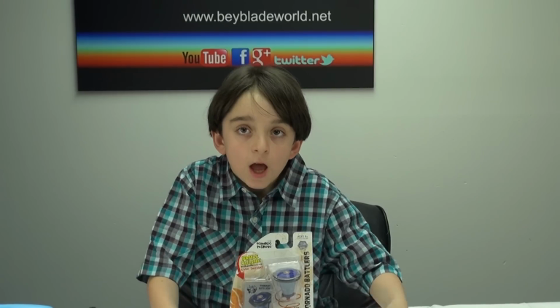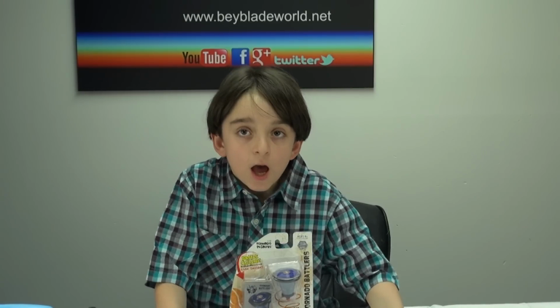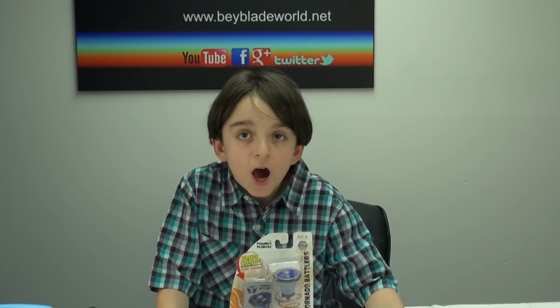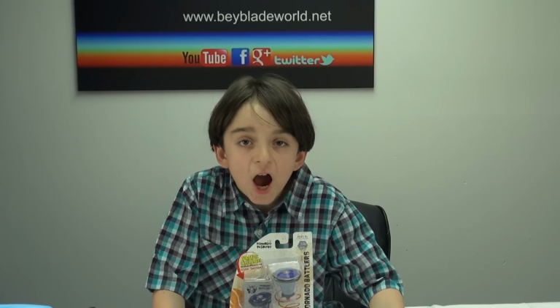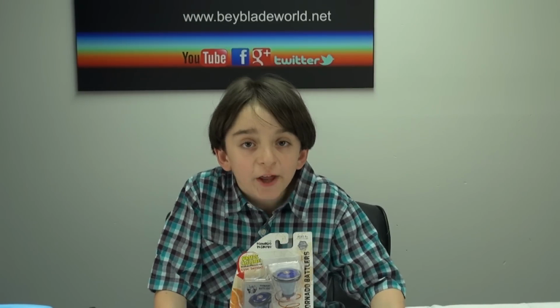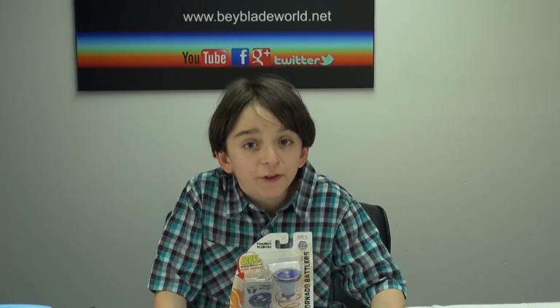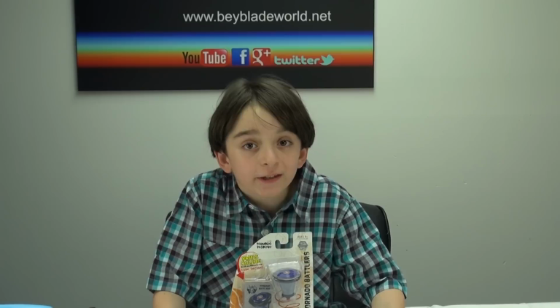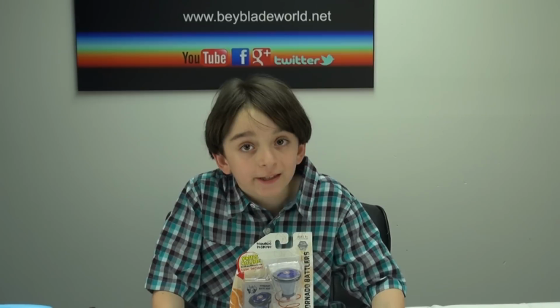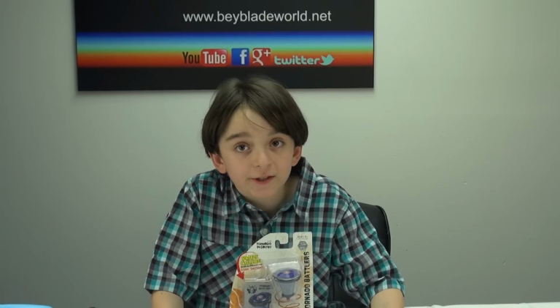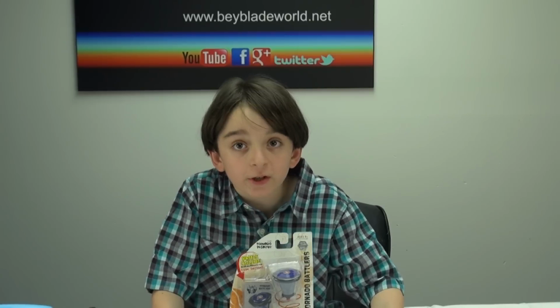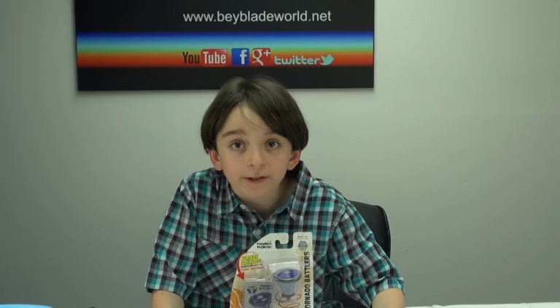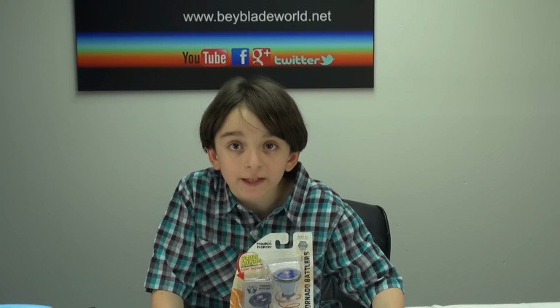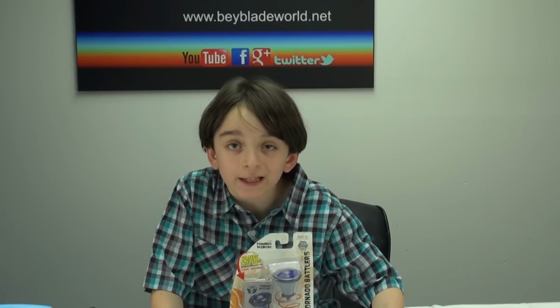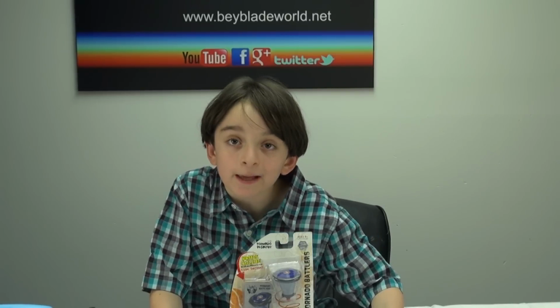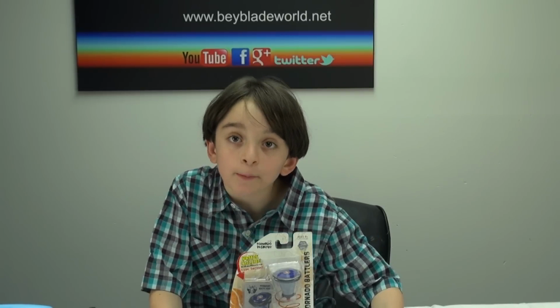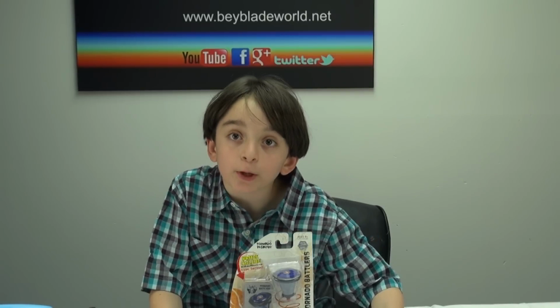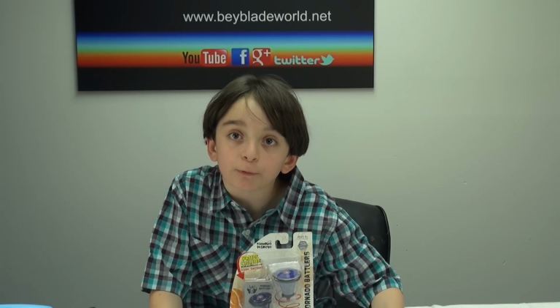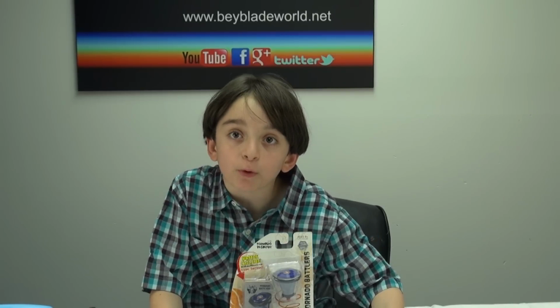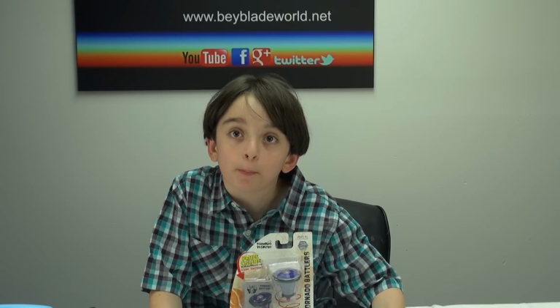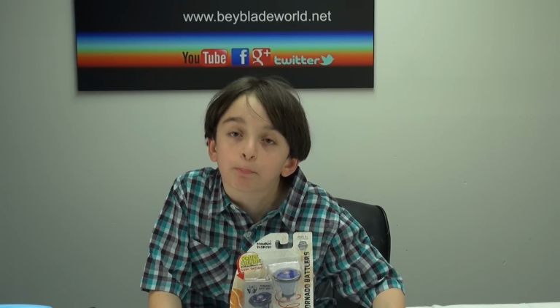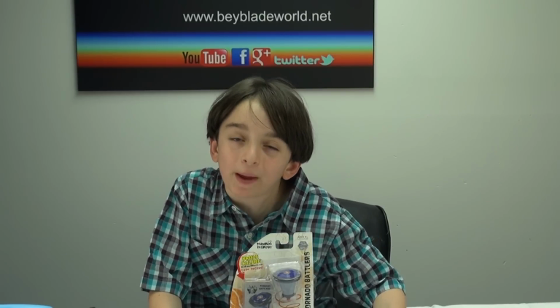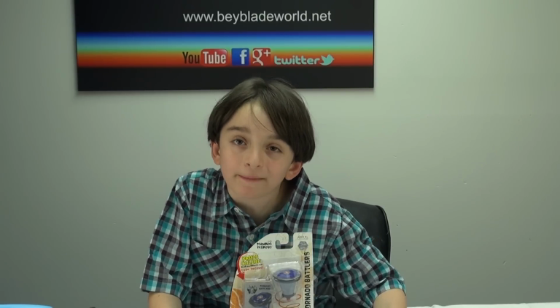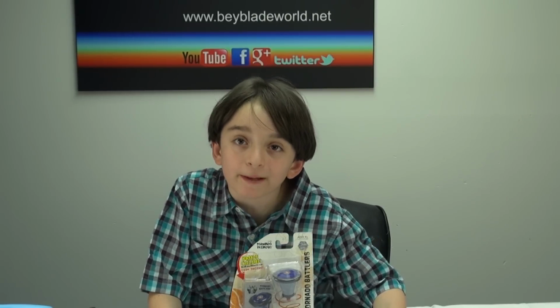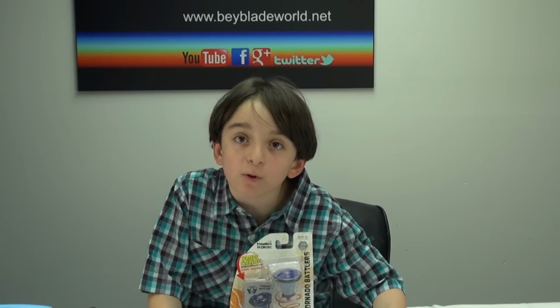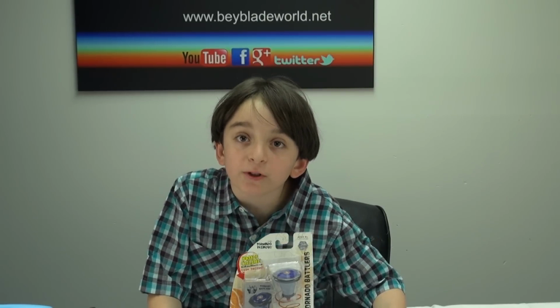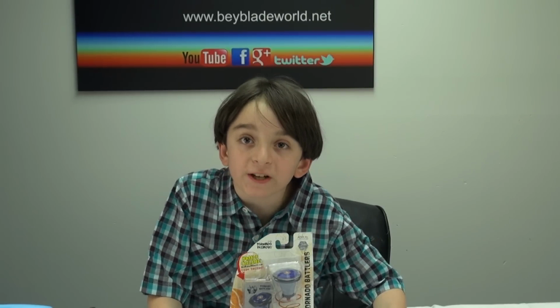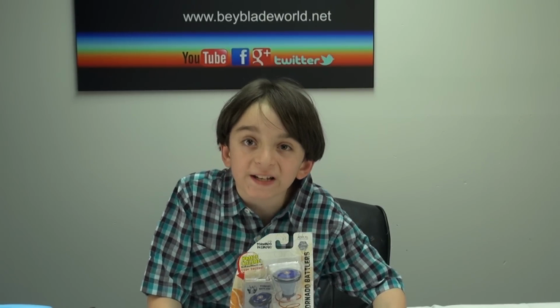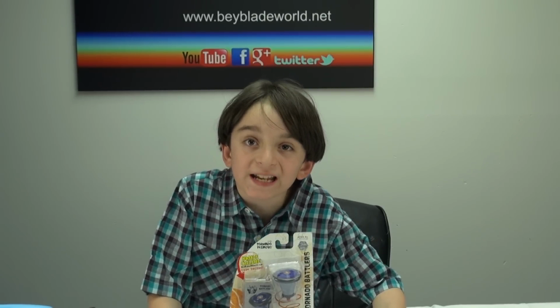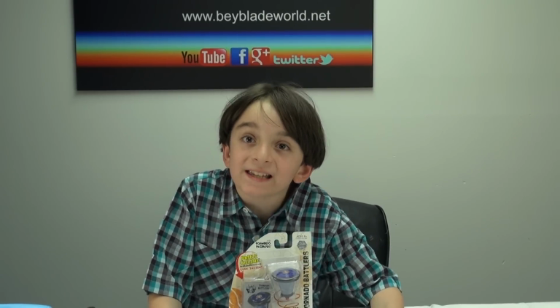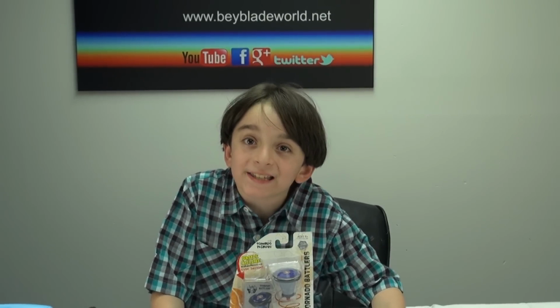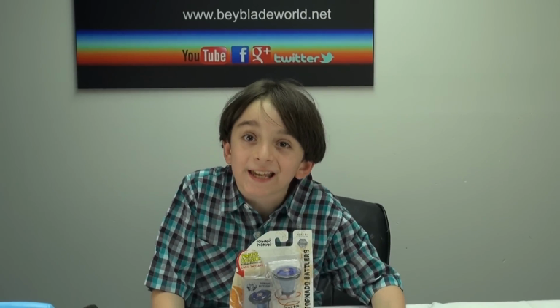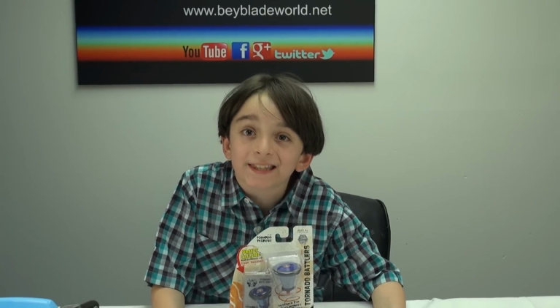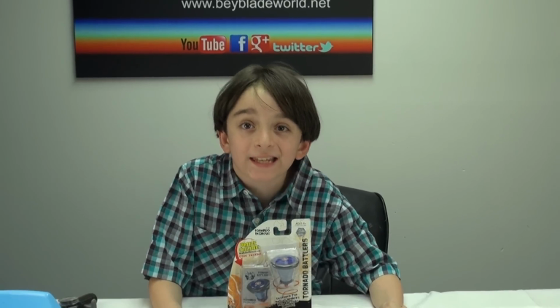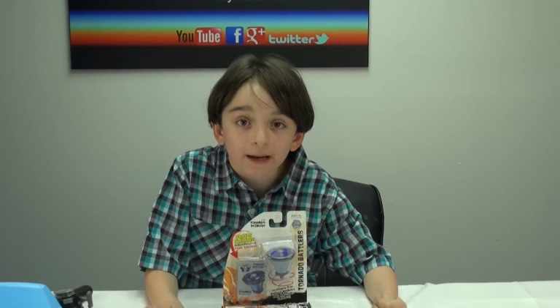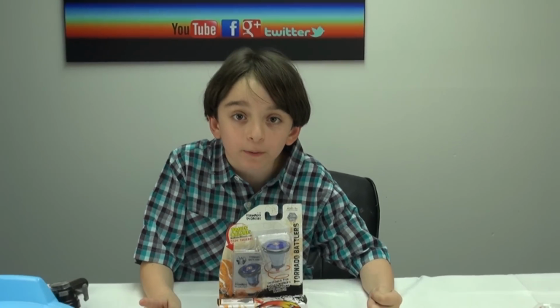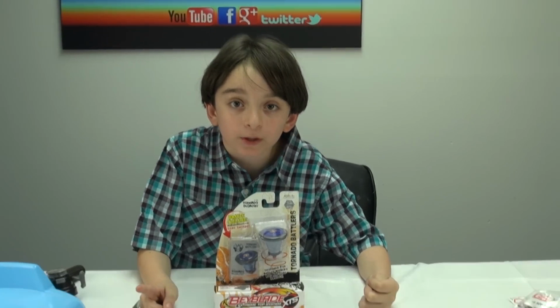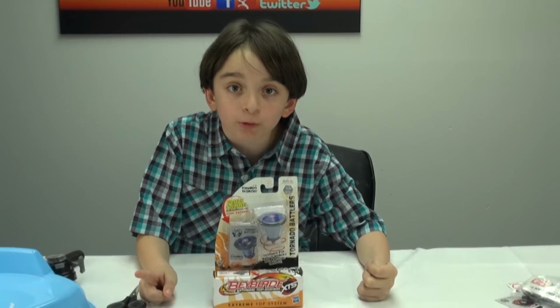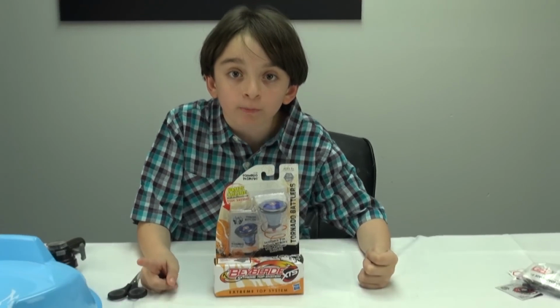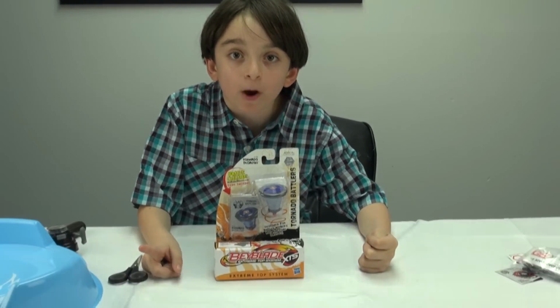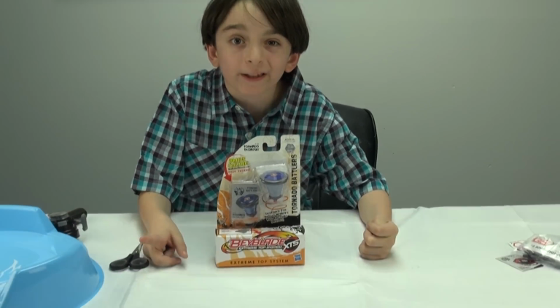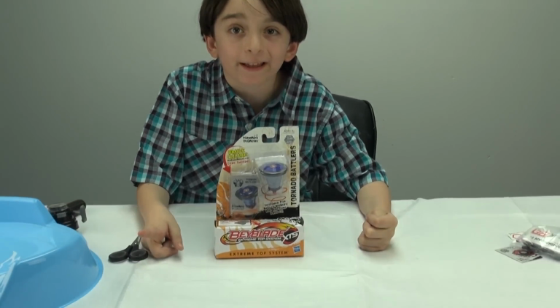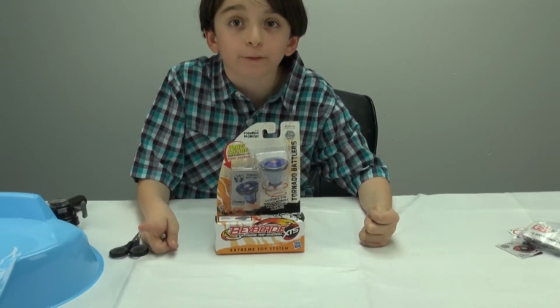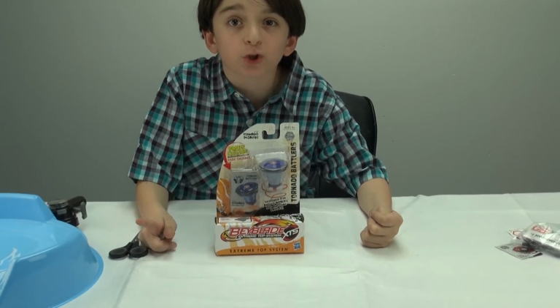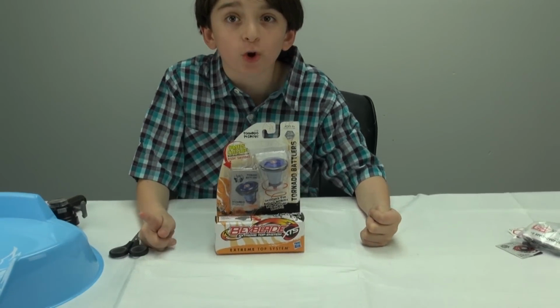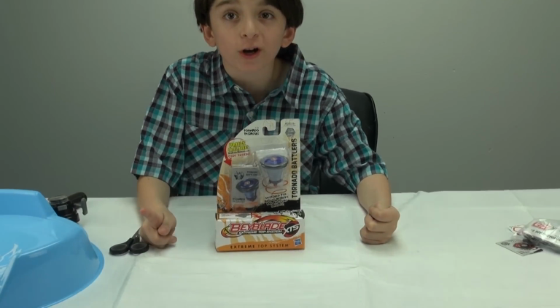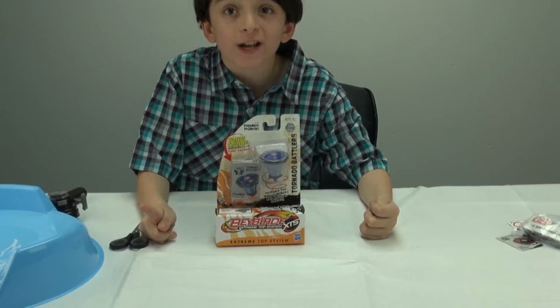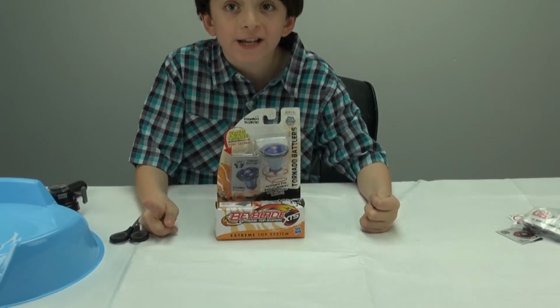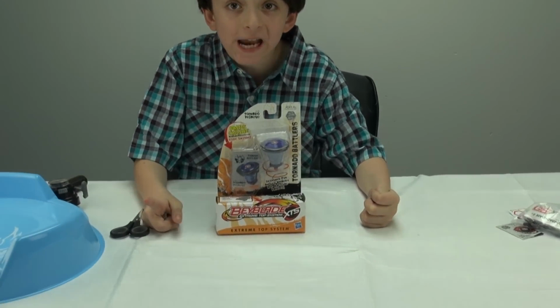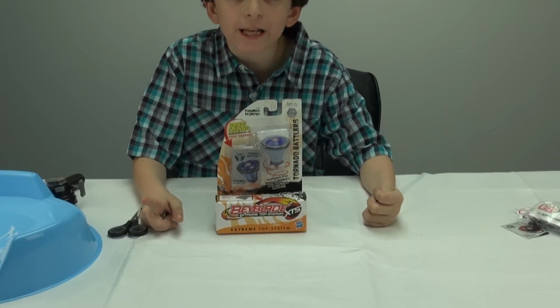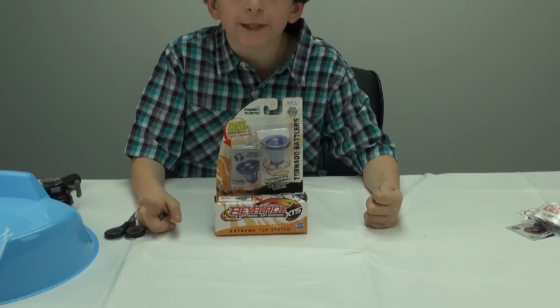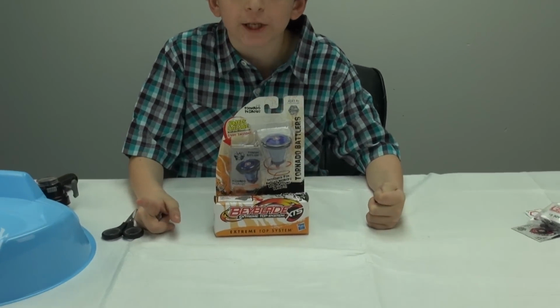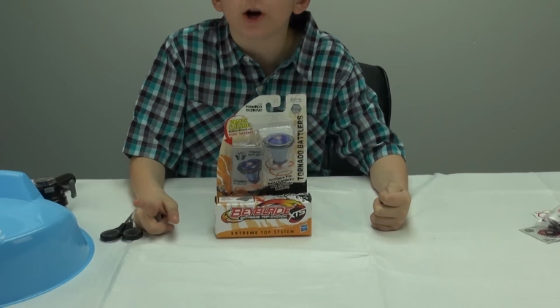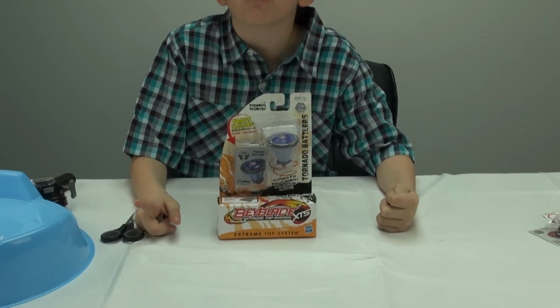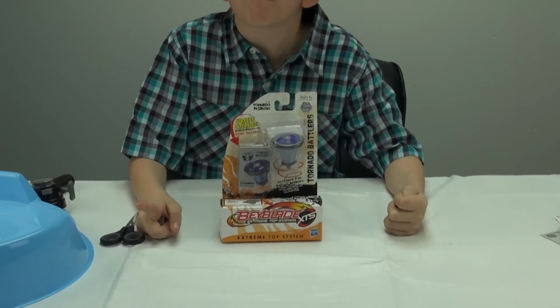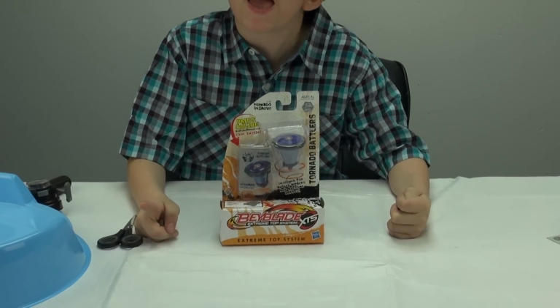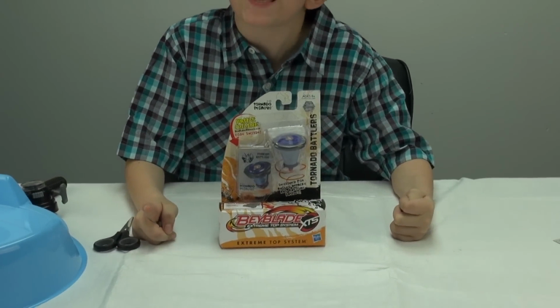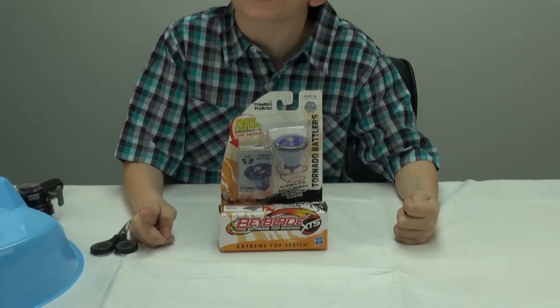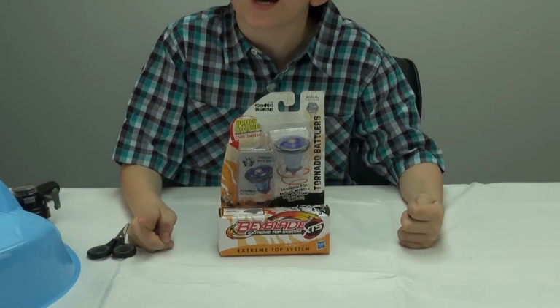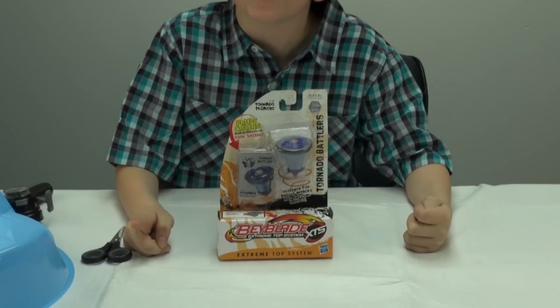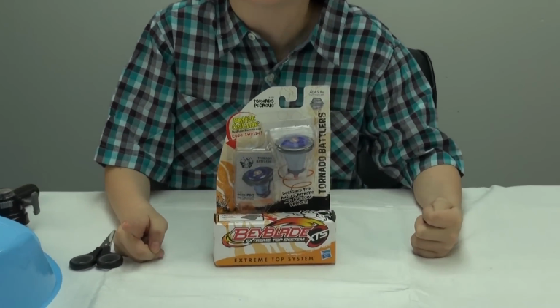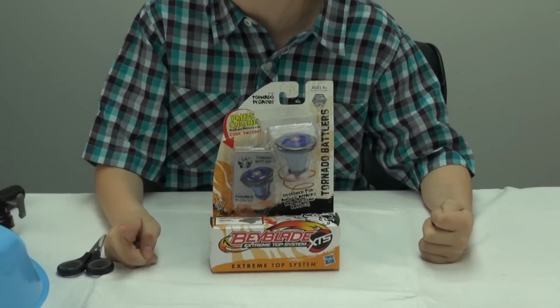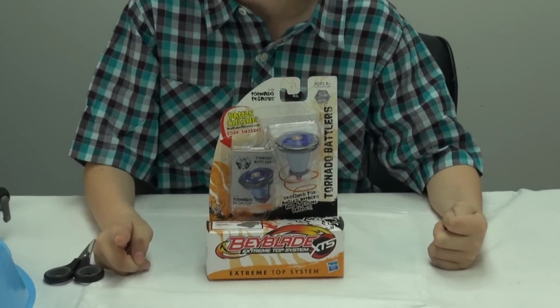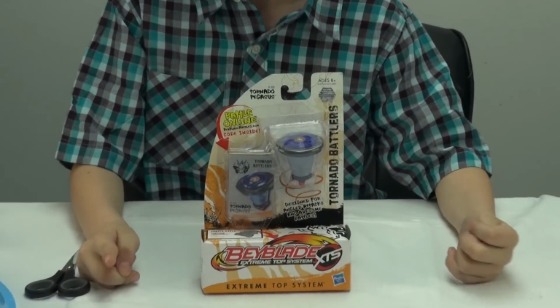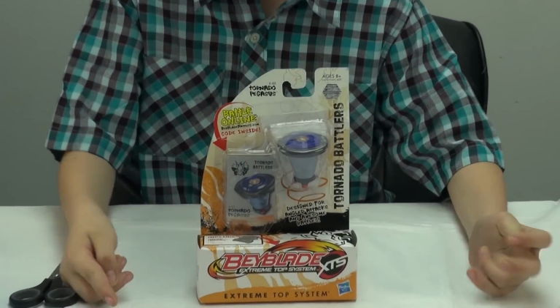Hi, this is Josie Lemos from Bayley Rooled Ones and Terry Newman unboxing of Tornado Pegasus.